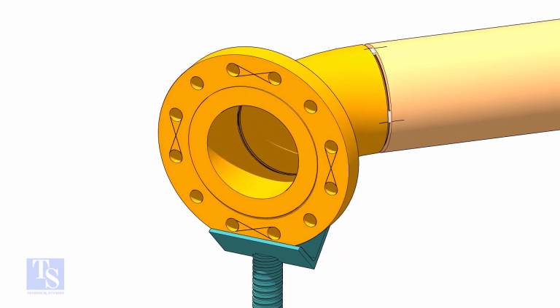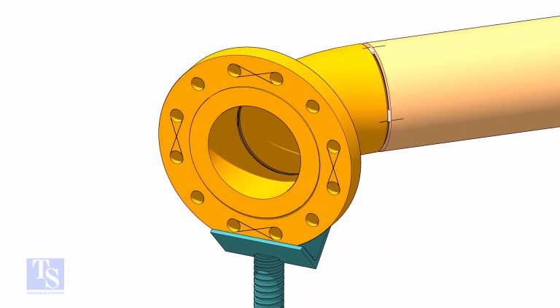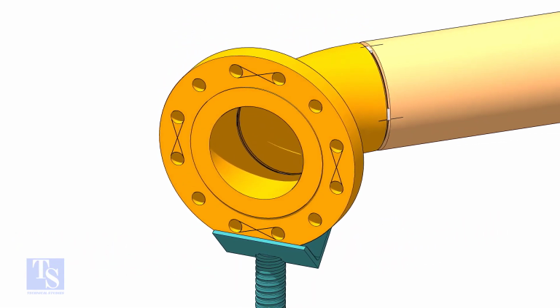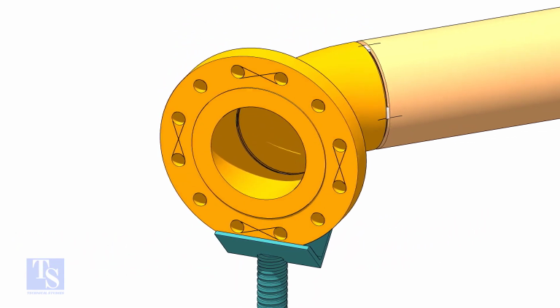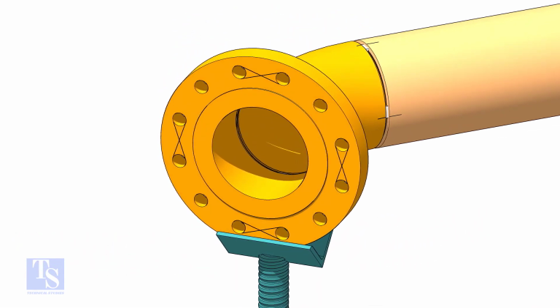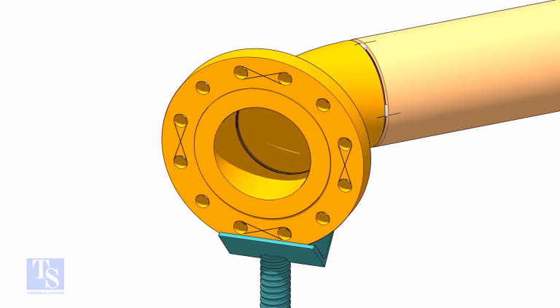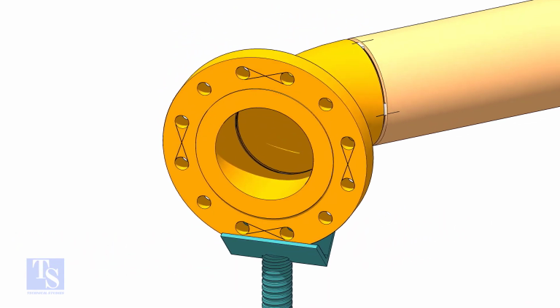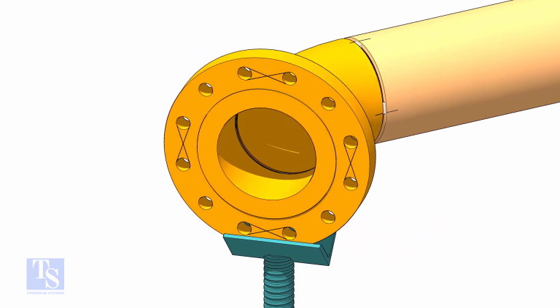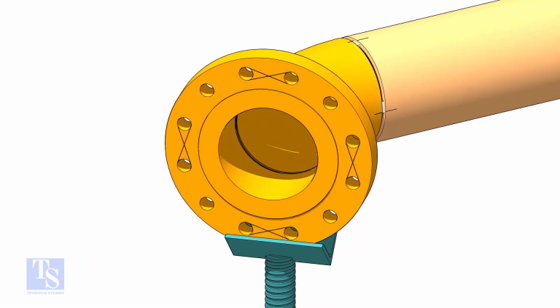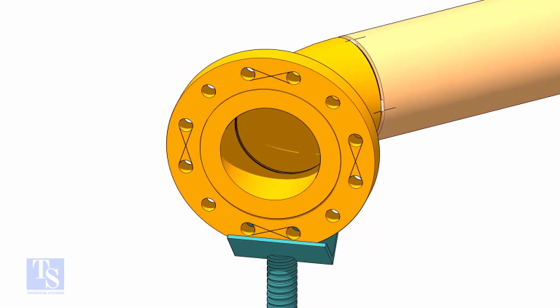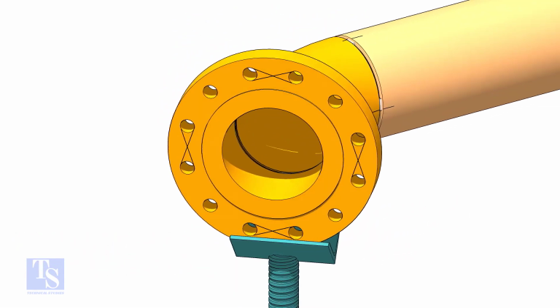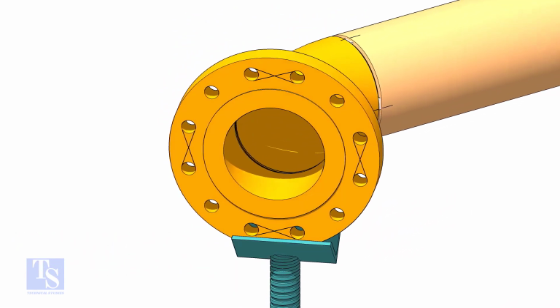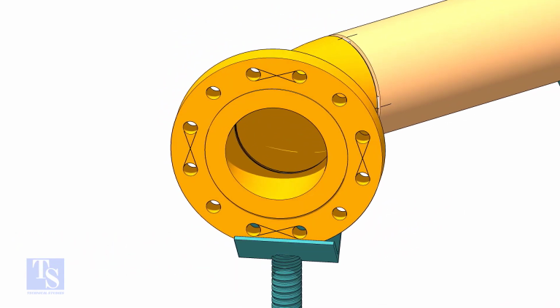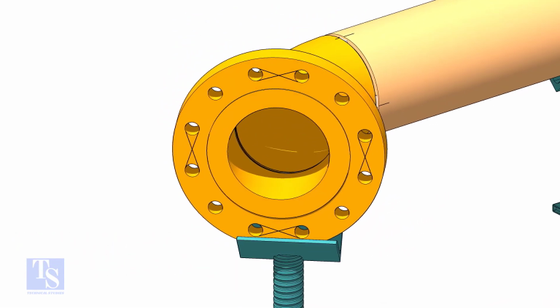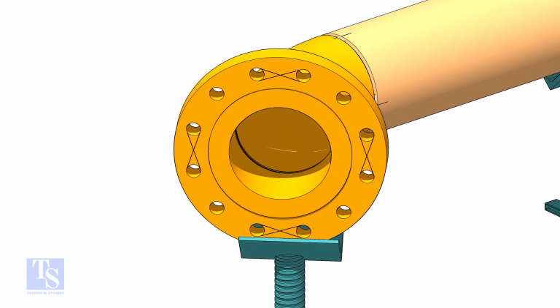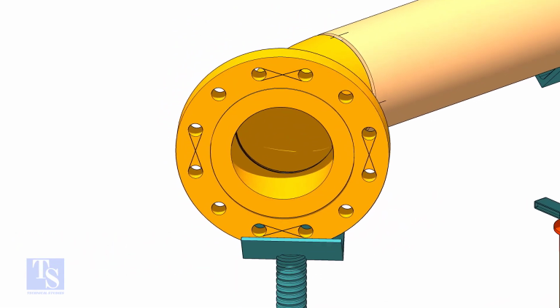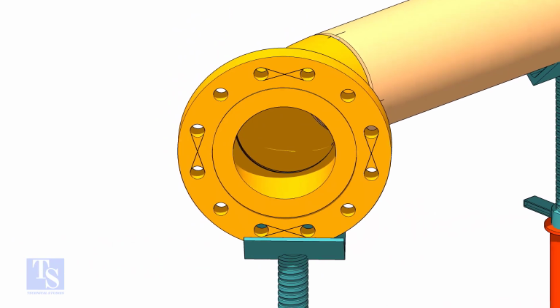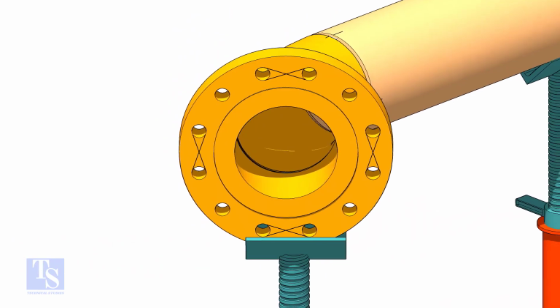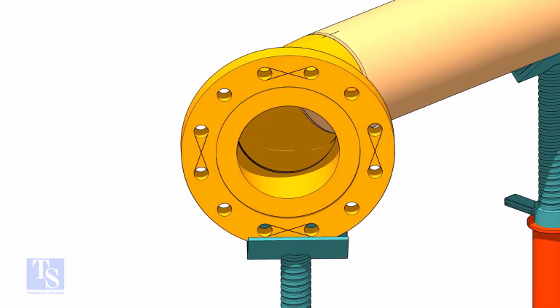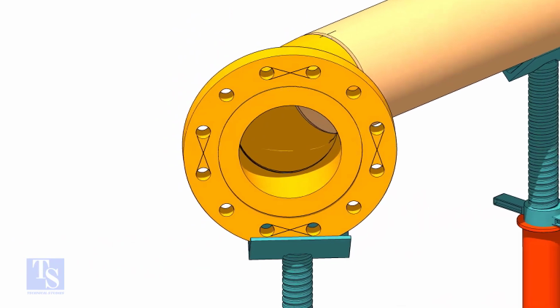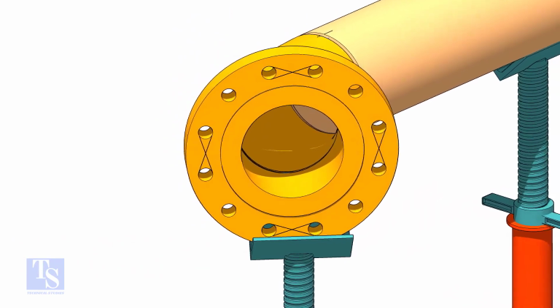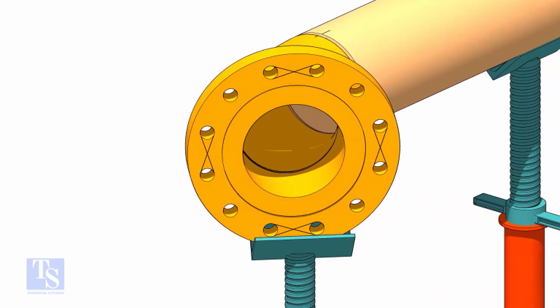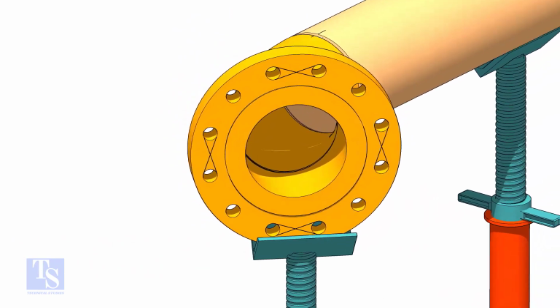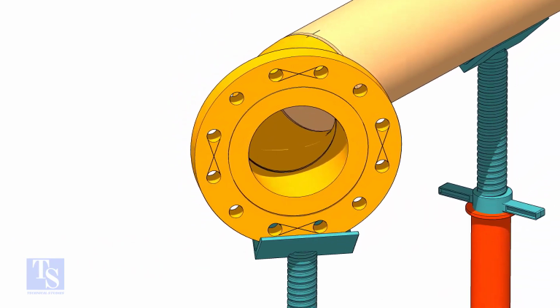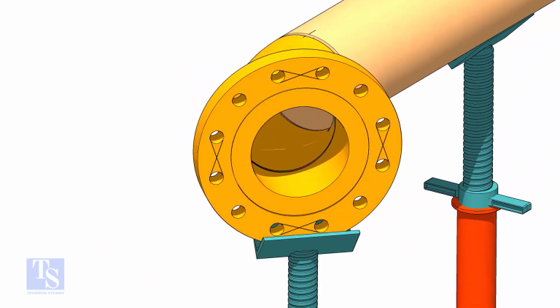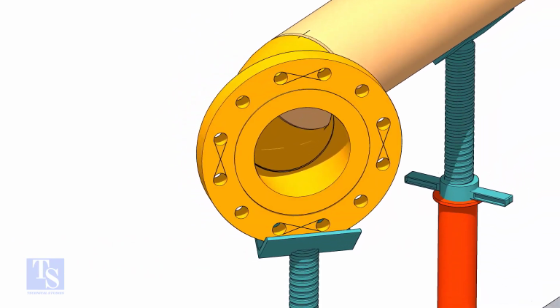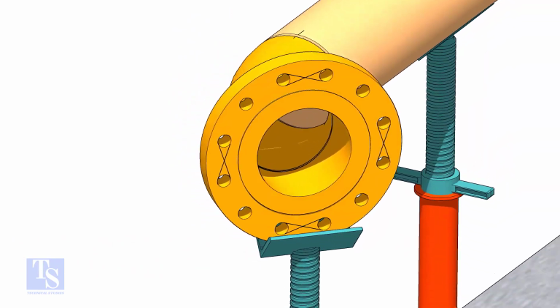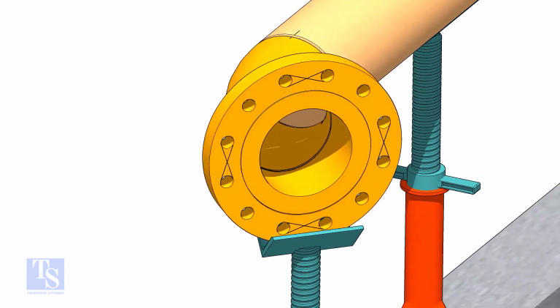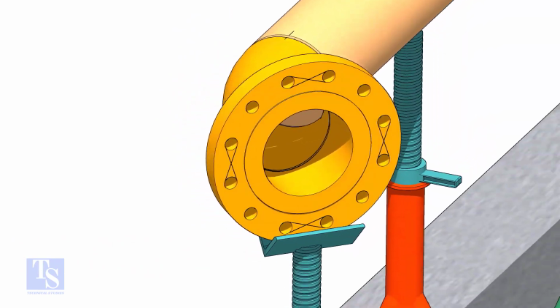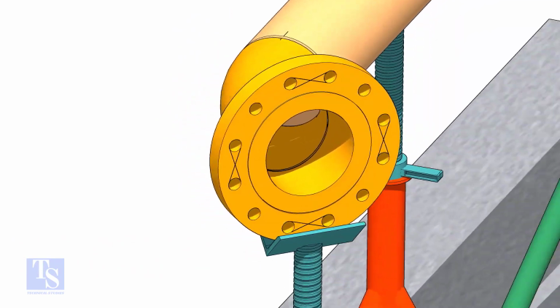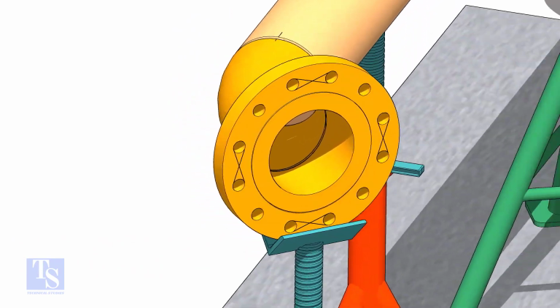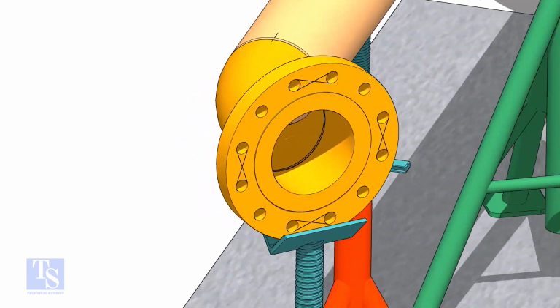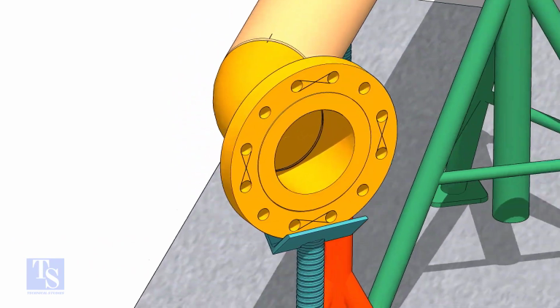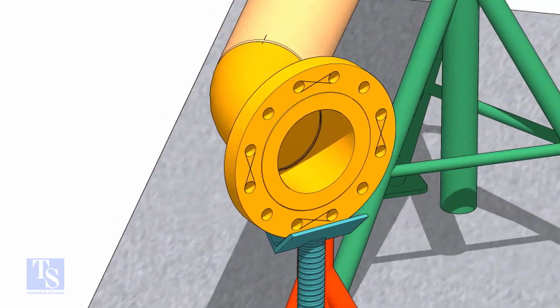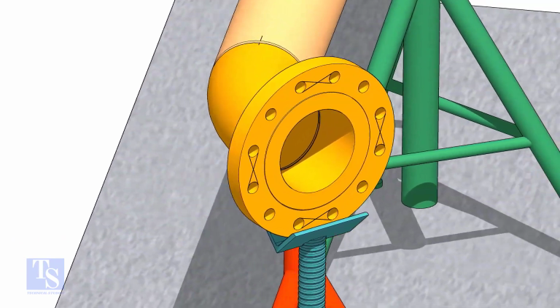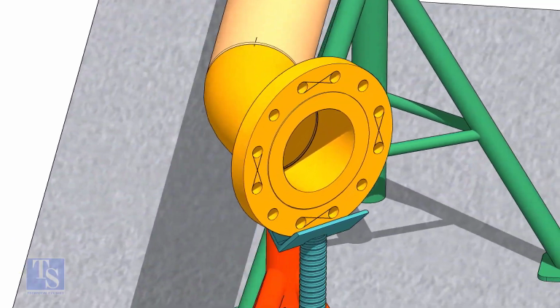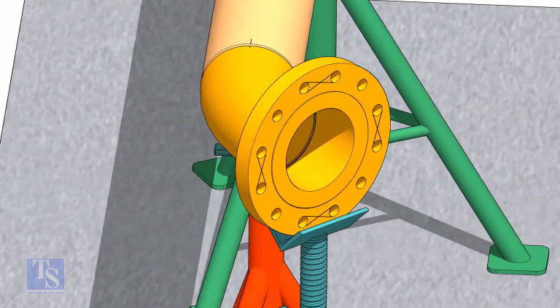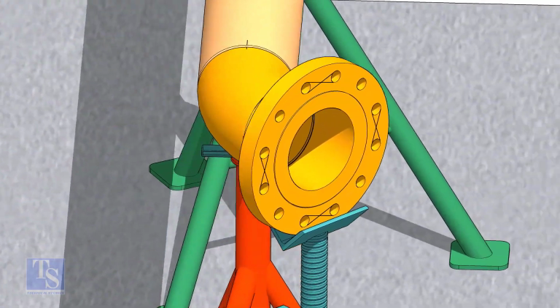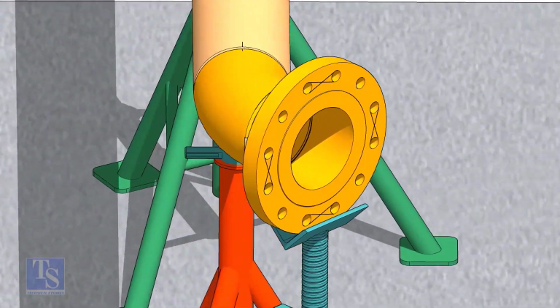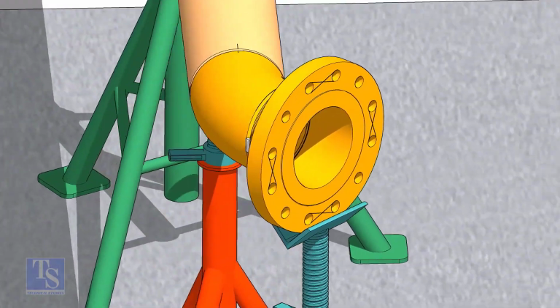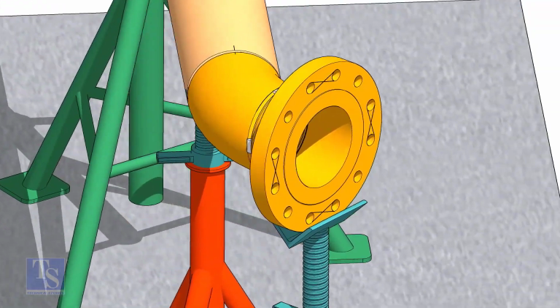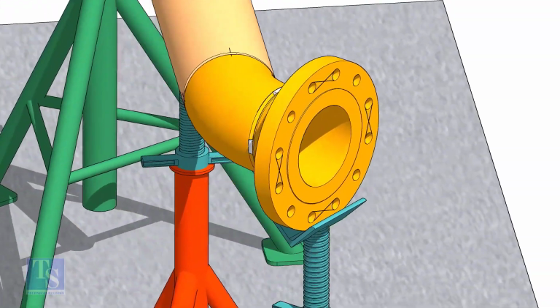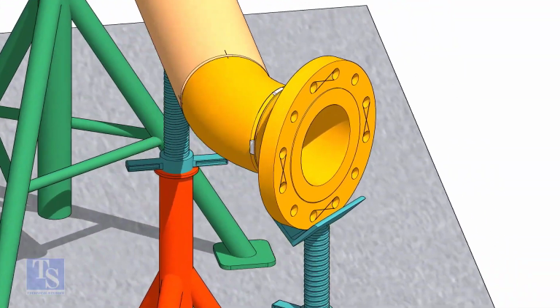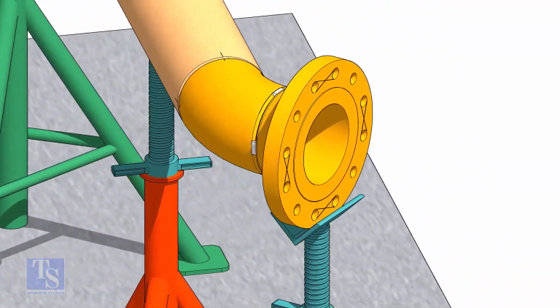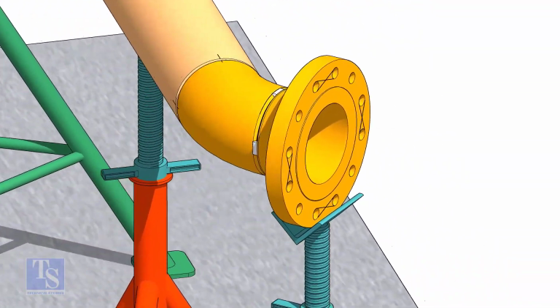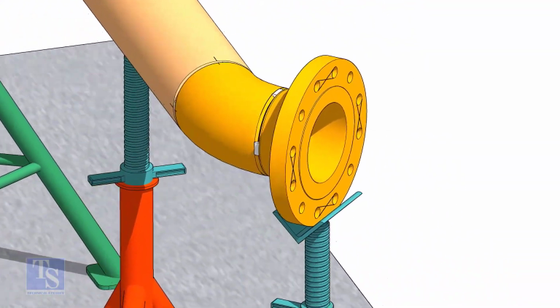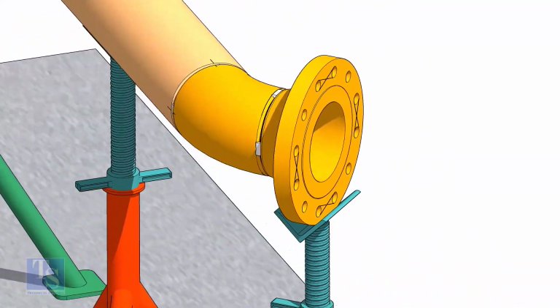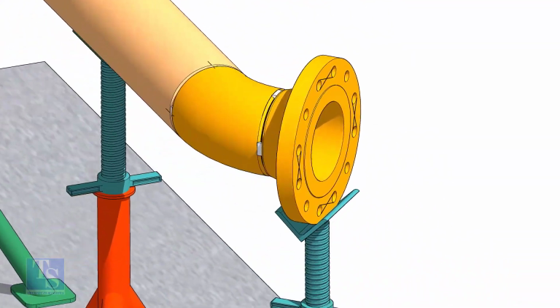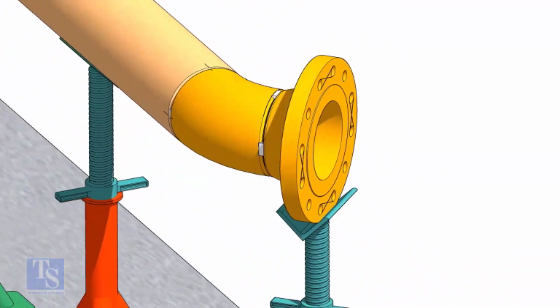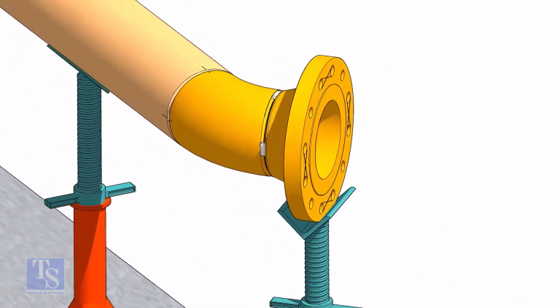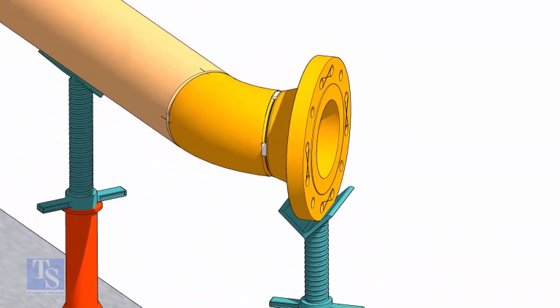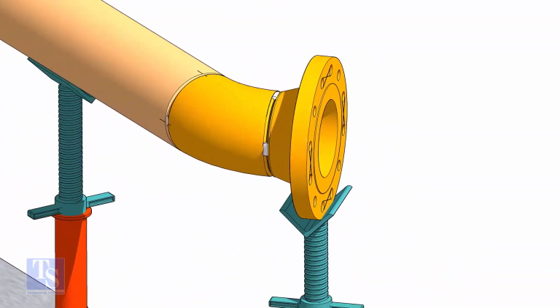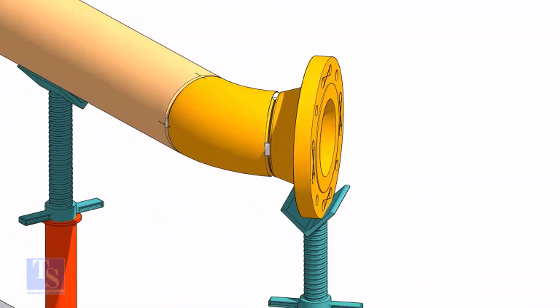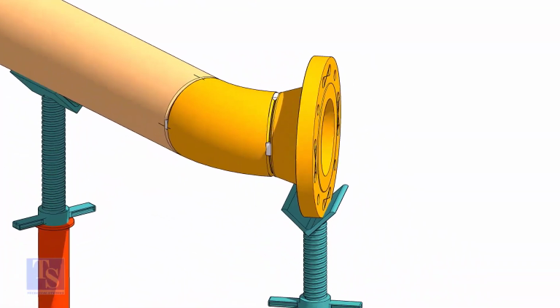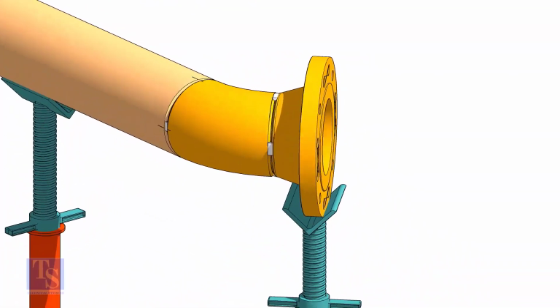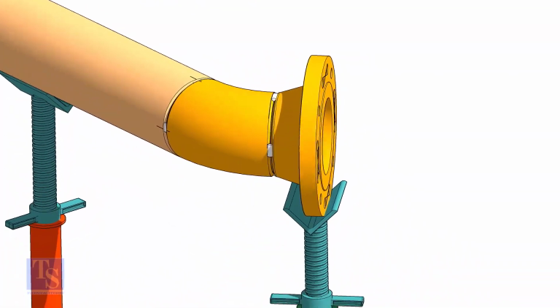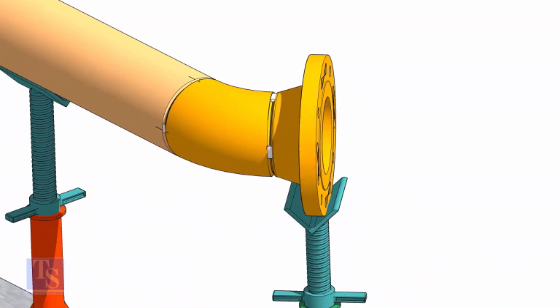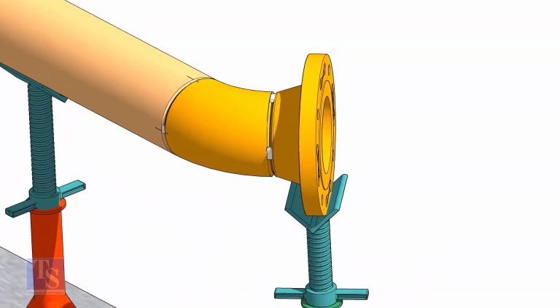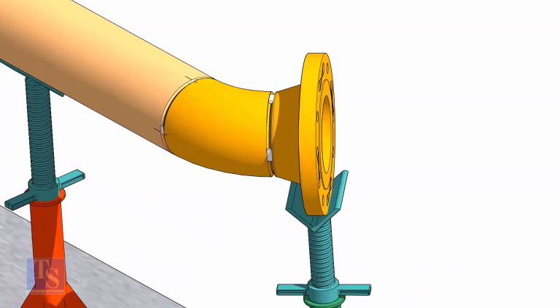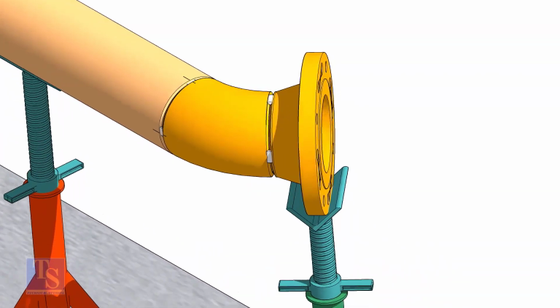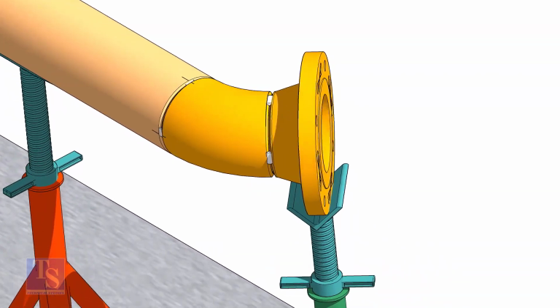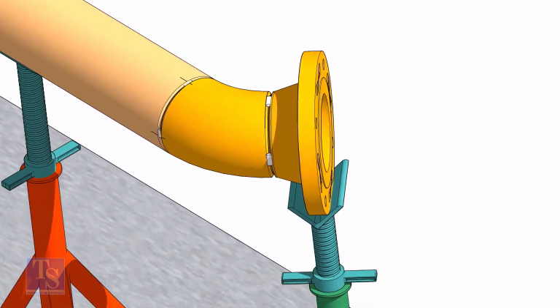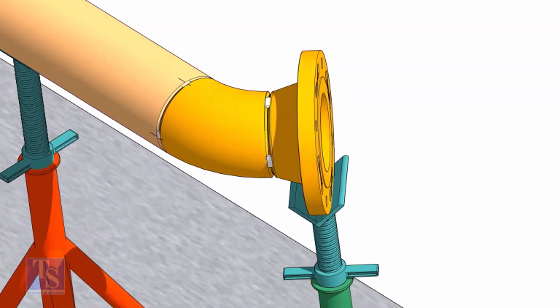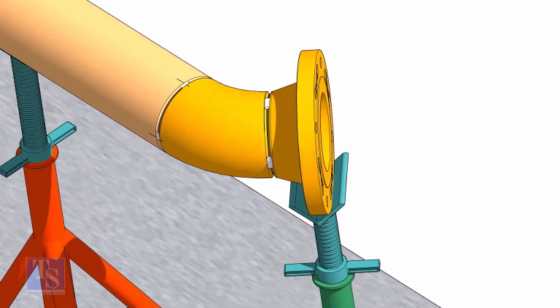This clamp we are going to make is not as good as a ready-made internal clamp, but is easy to make and will help you to improve your job done faster and better.